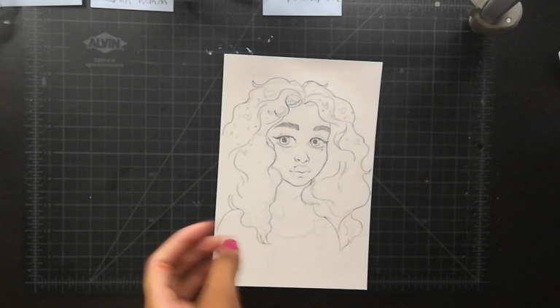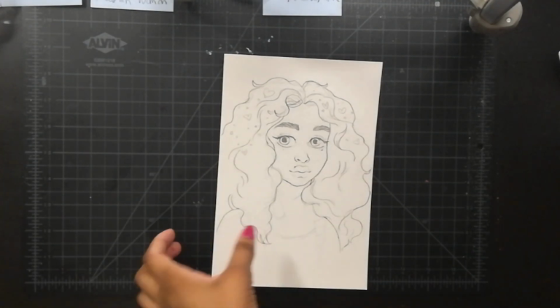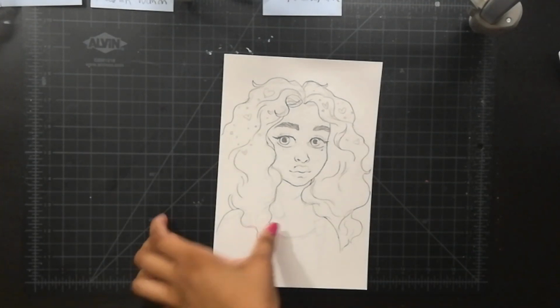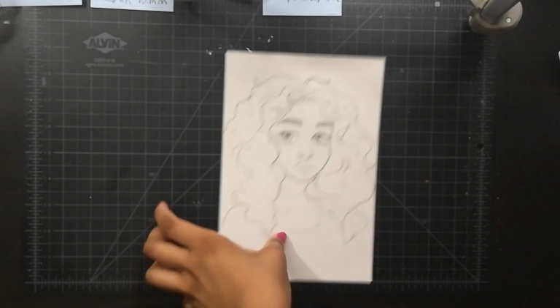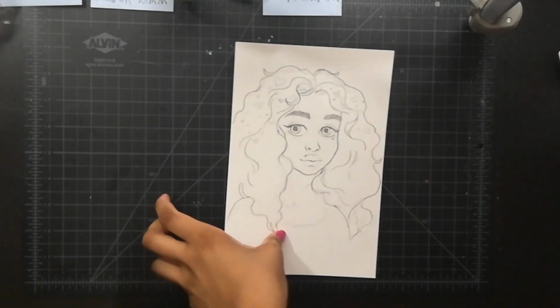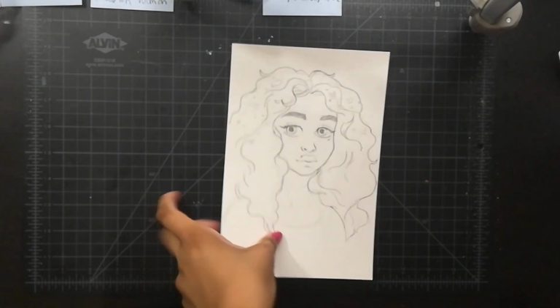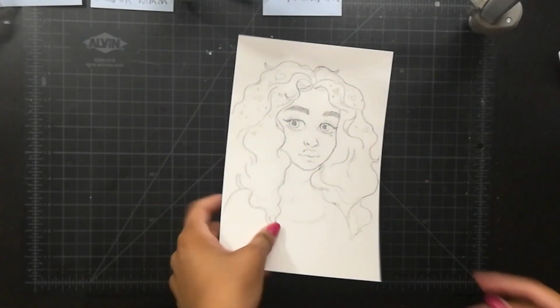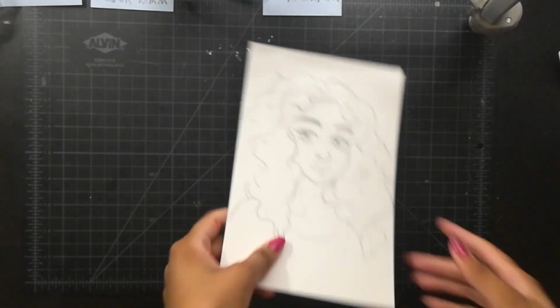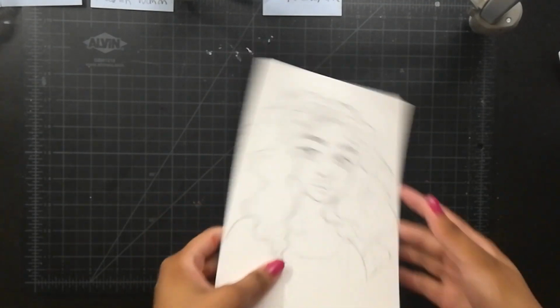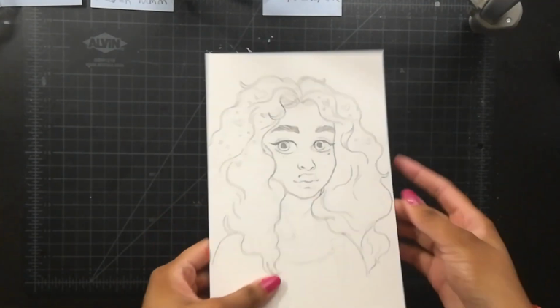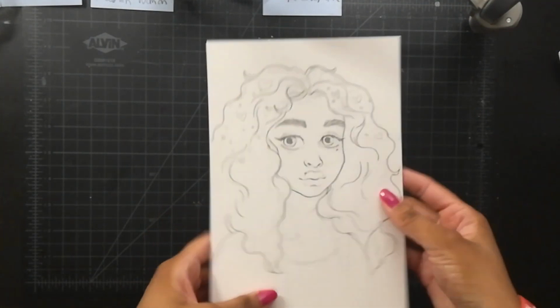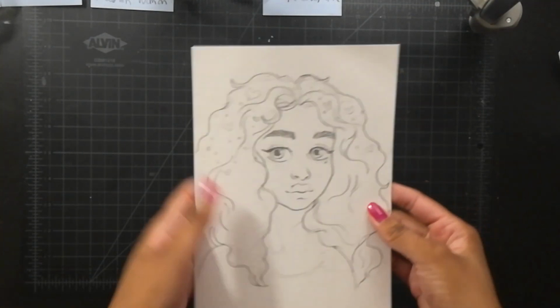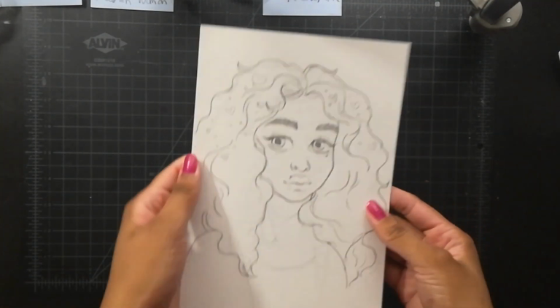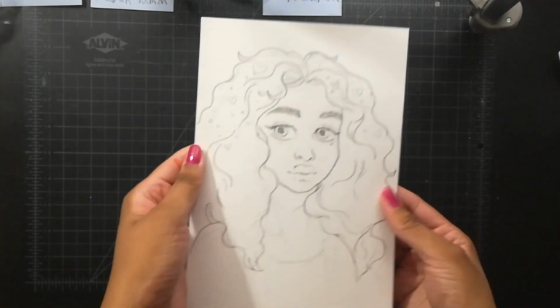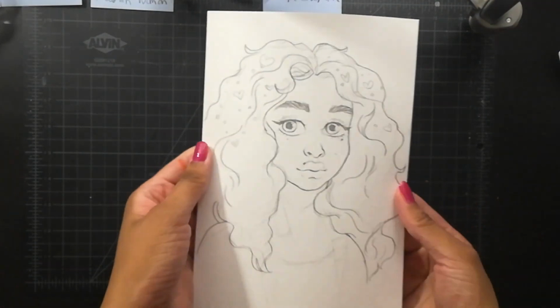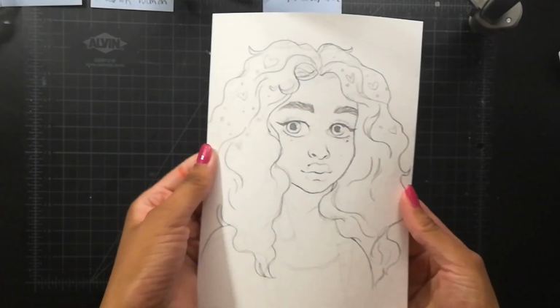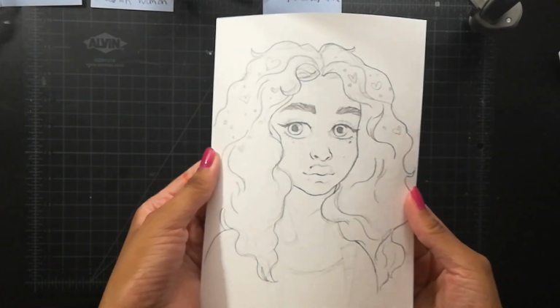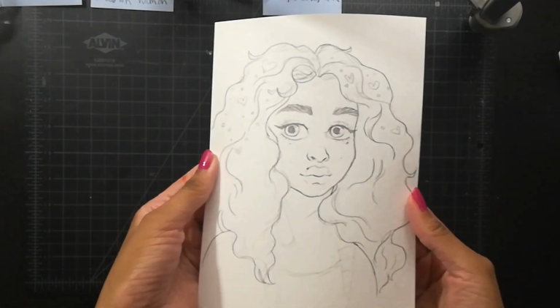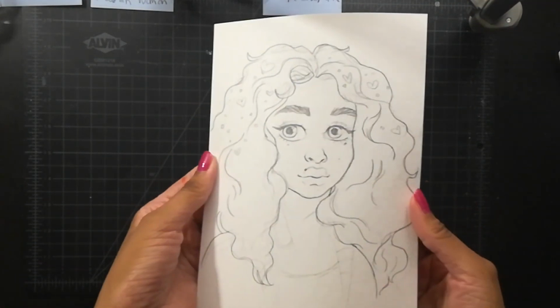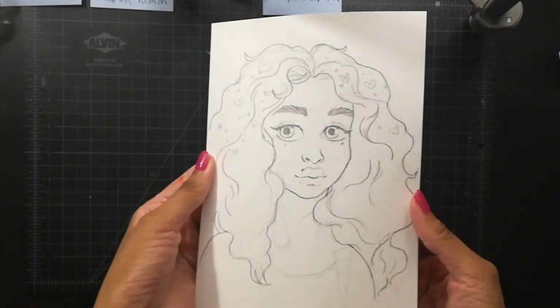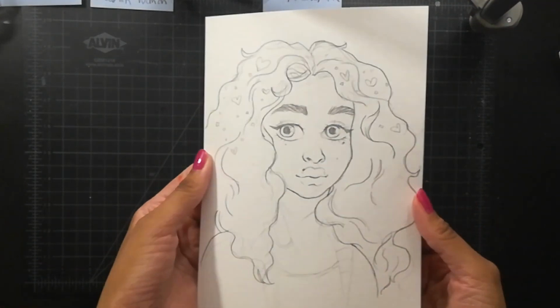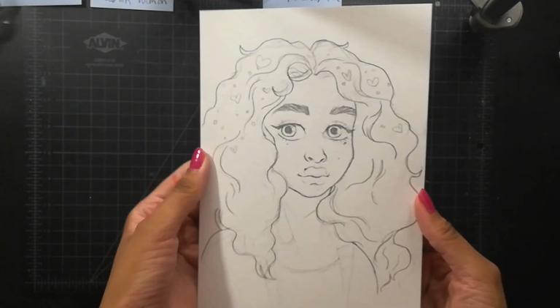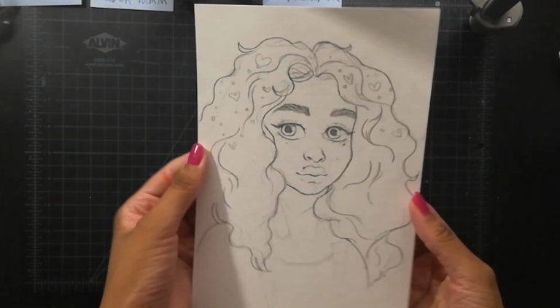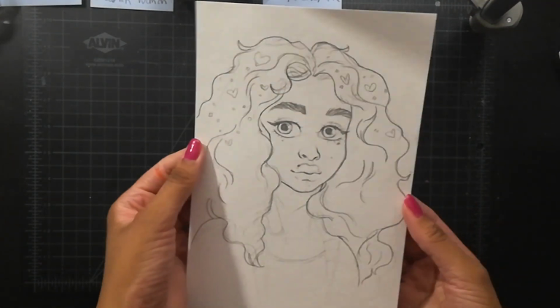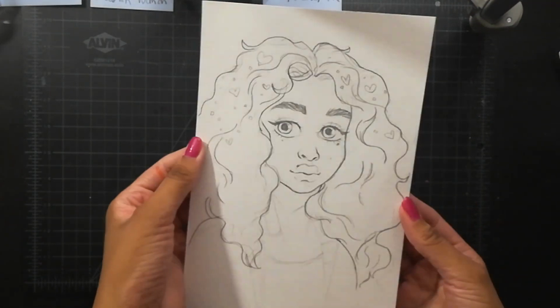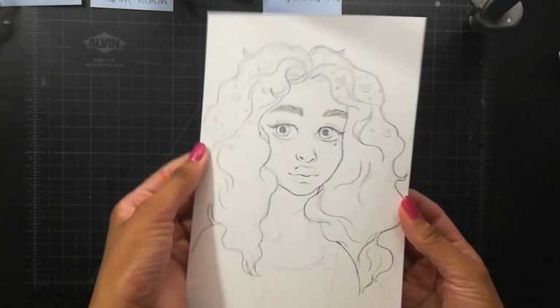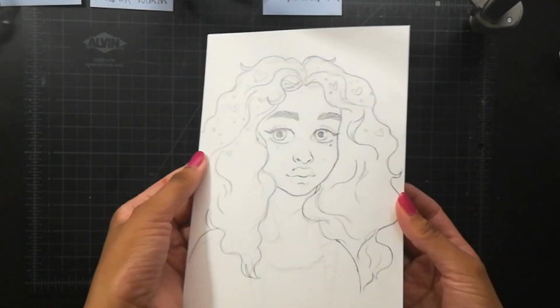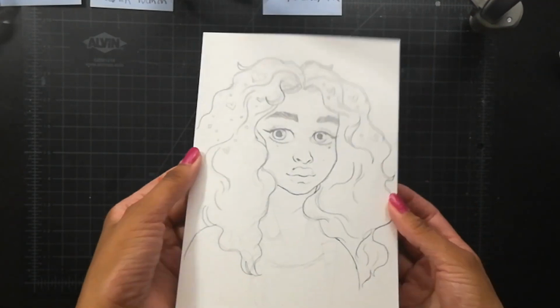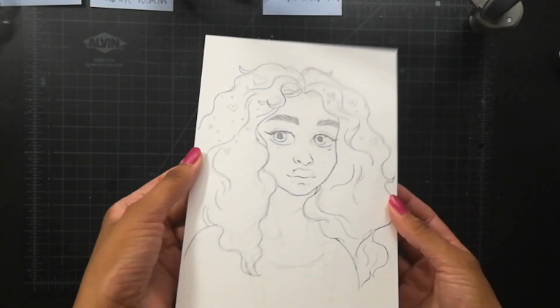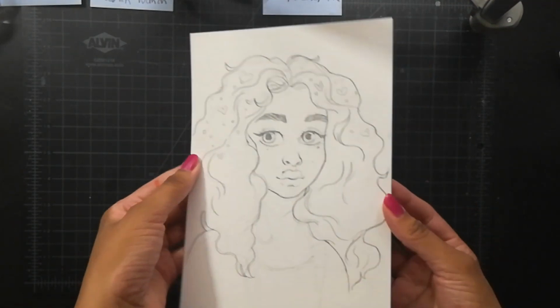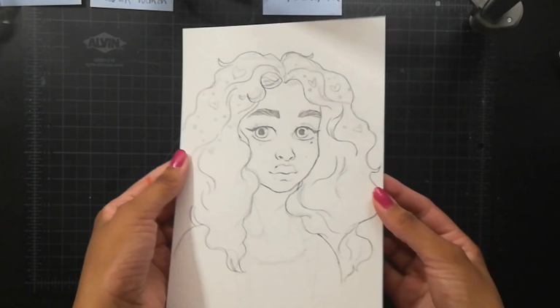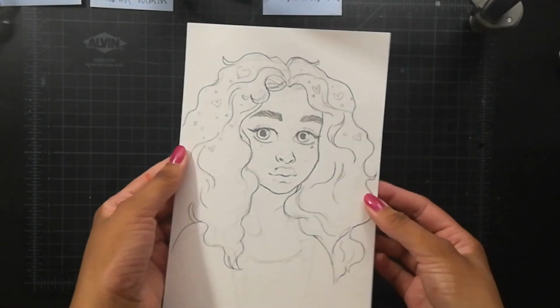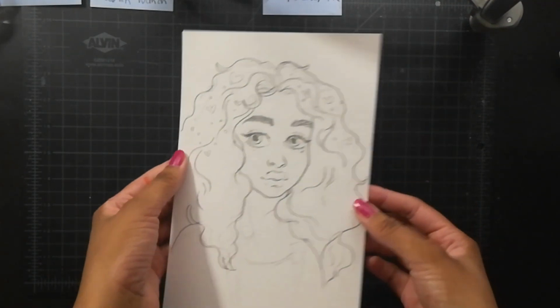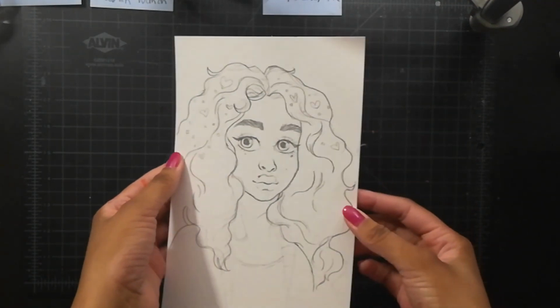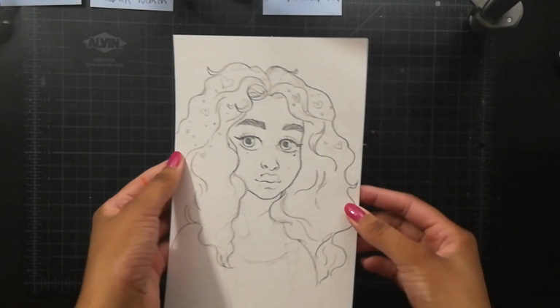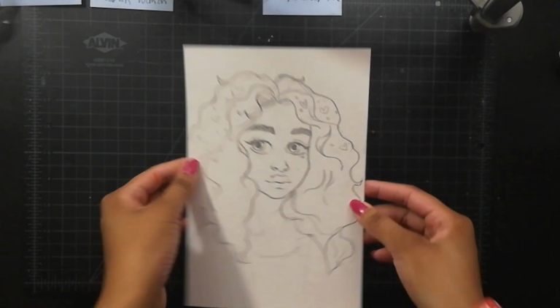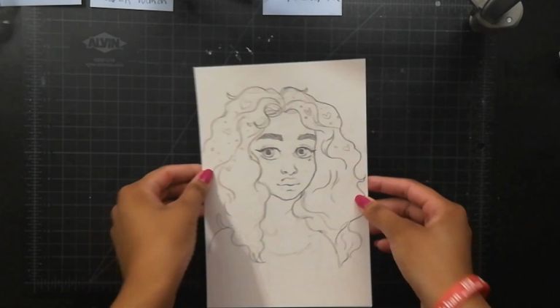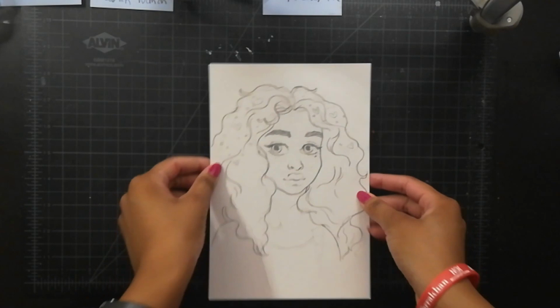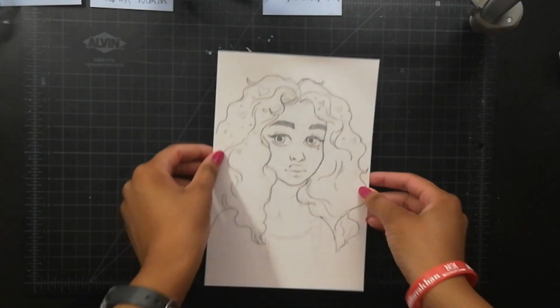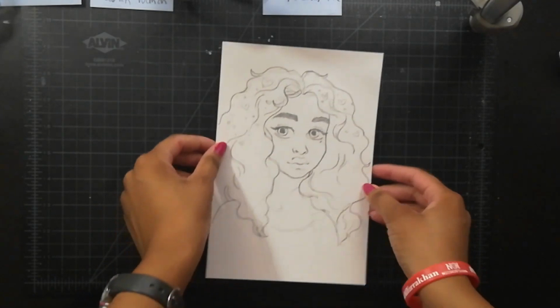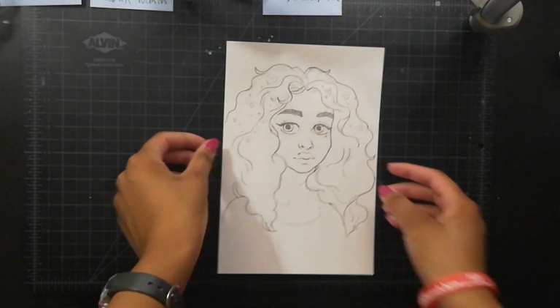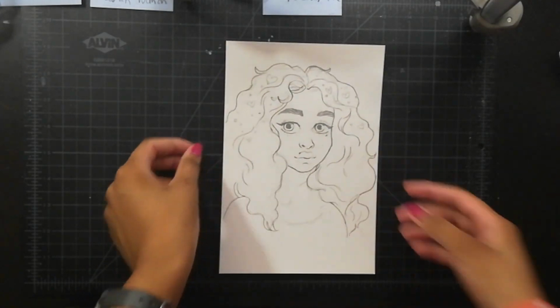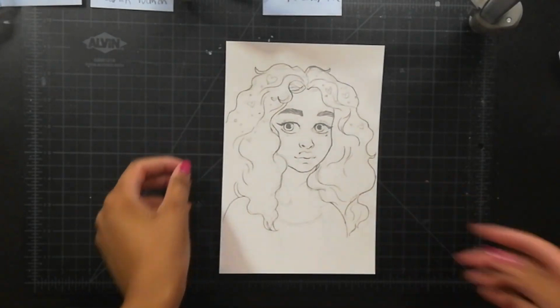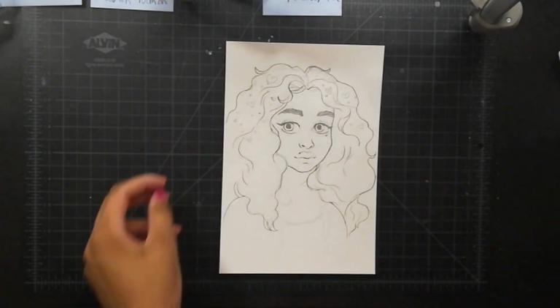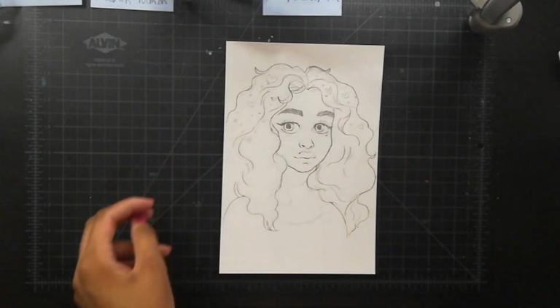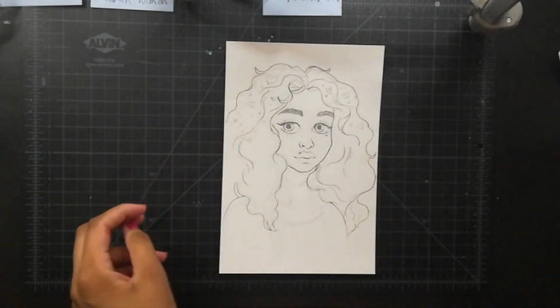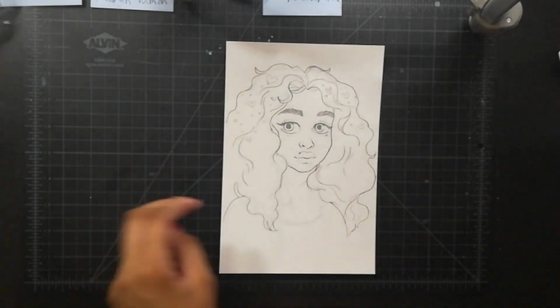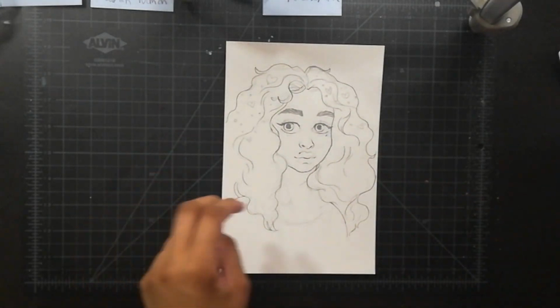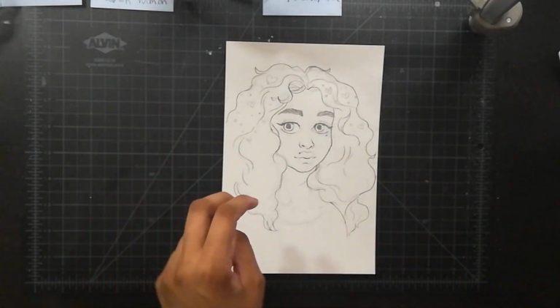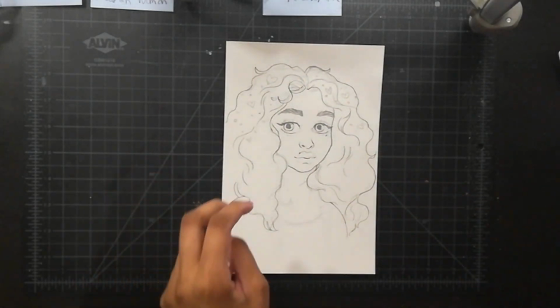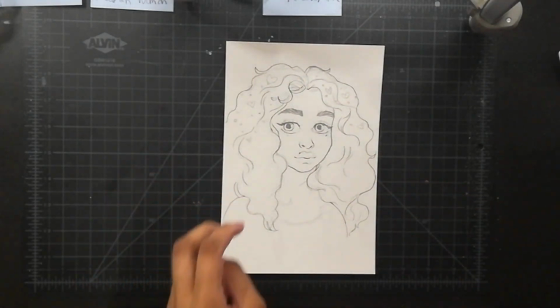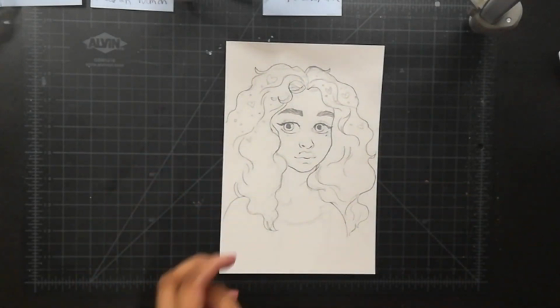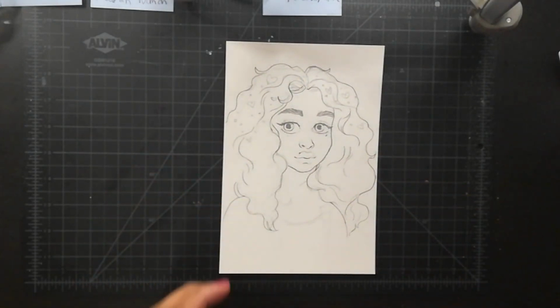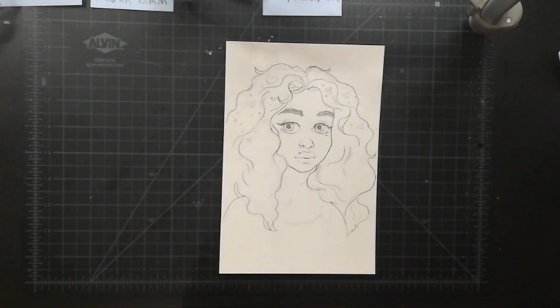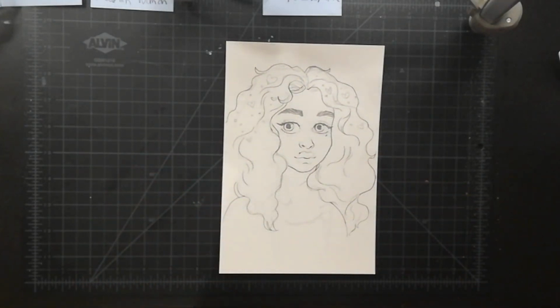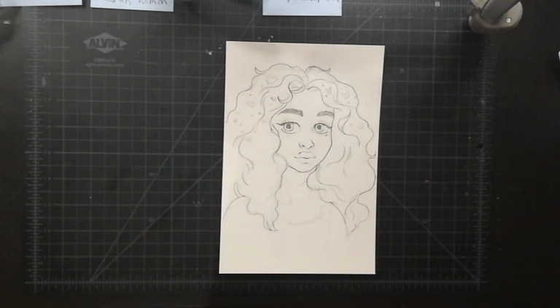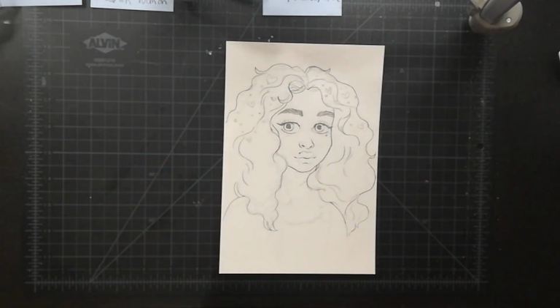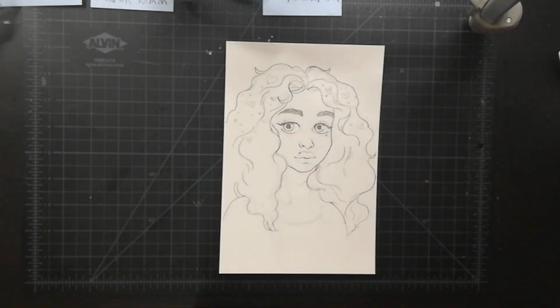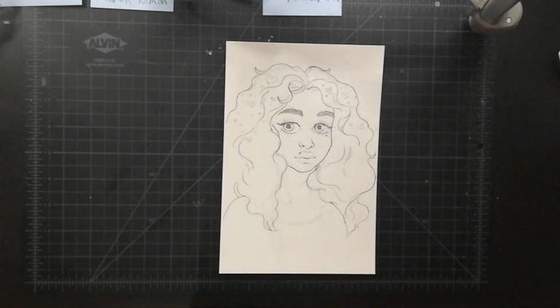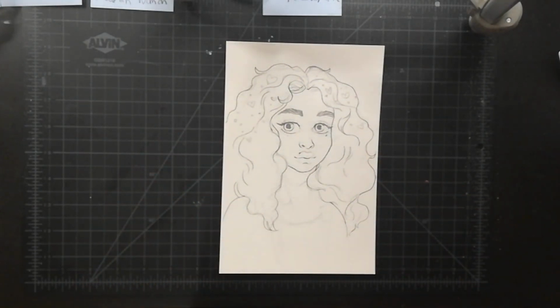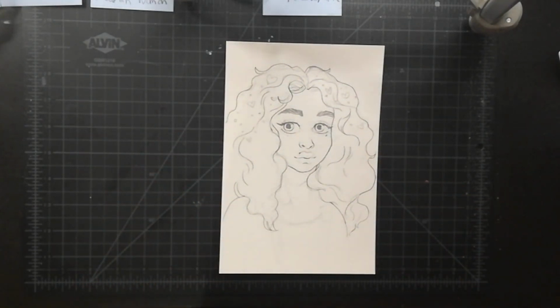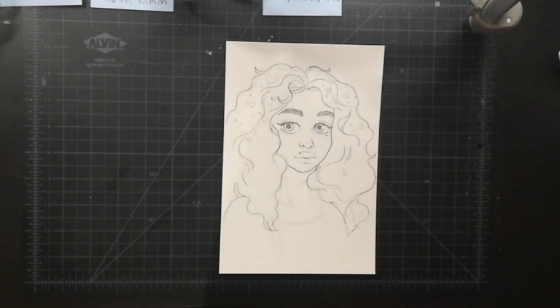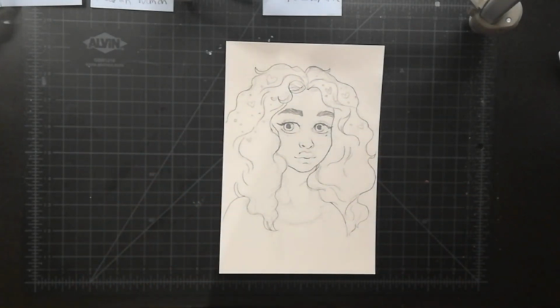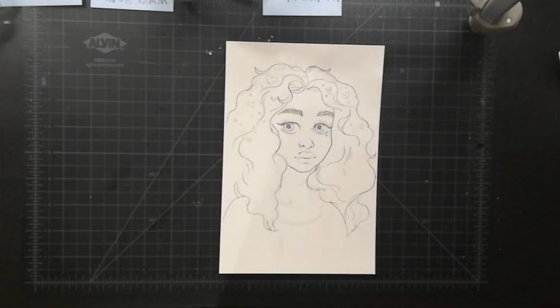Hi everyone! Today I'm going to be showing you and telling you how I paint watercolor portraits.